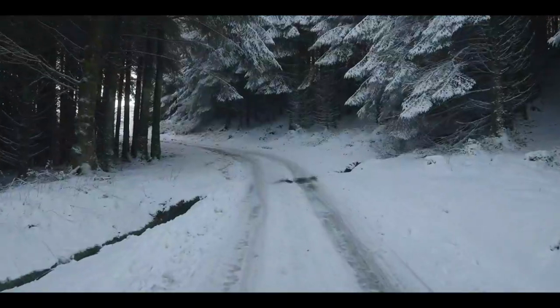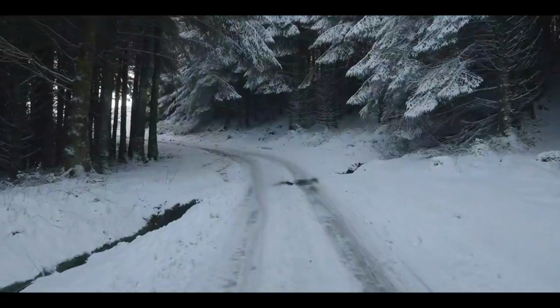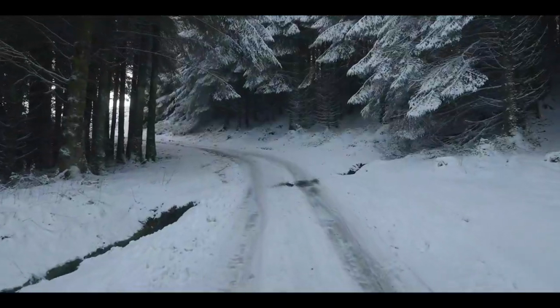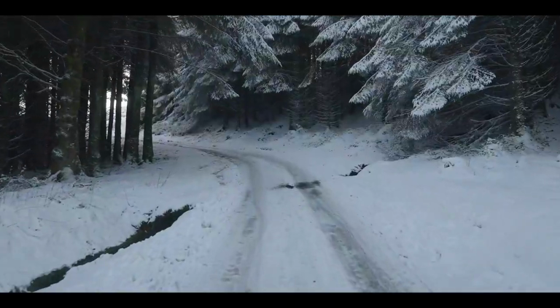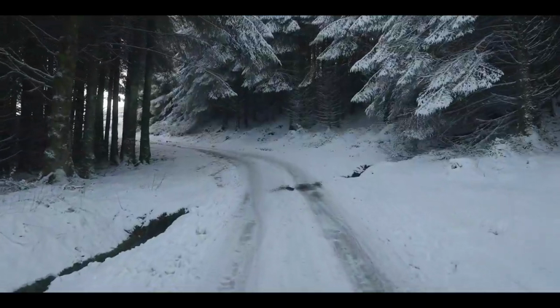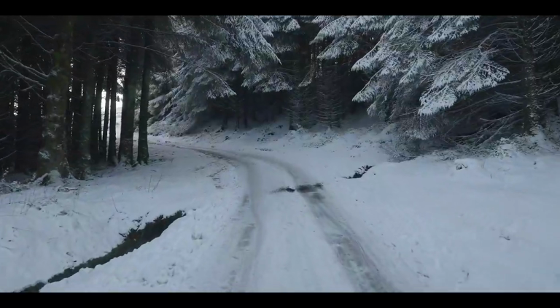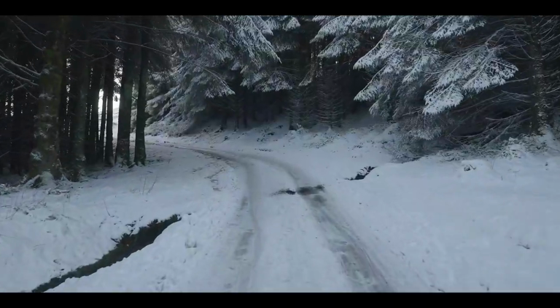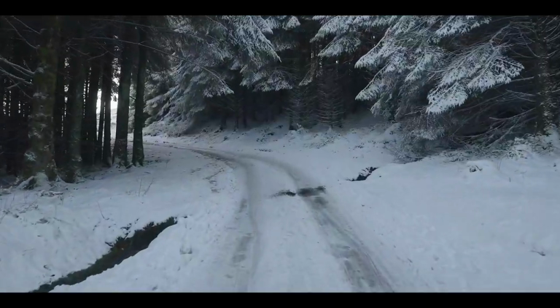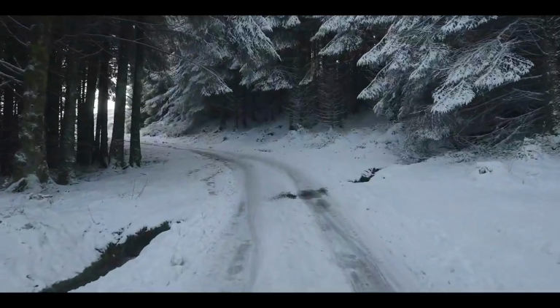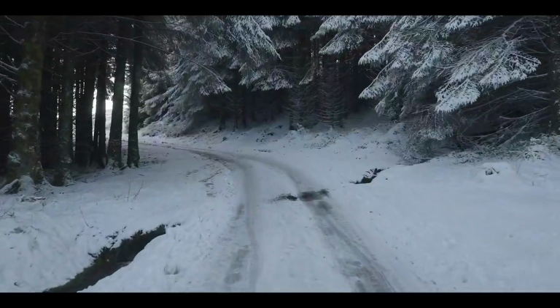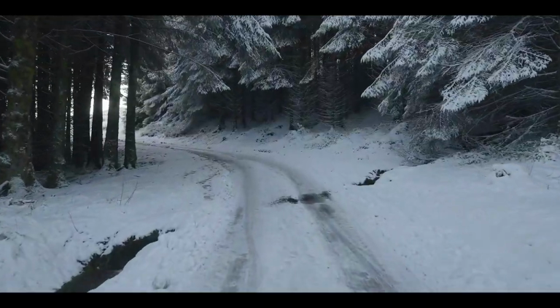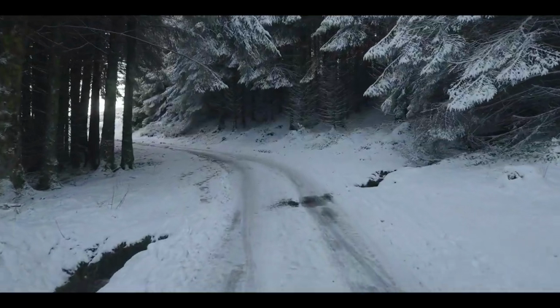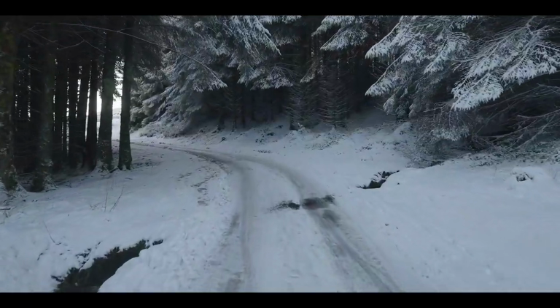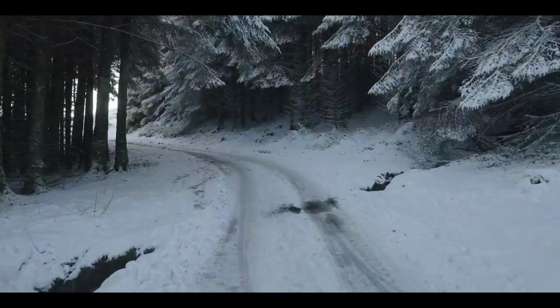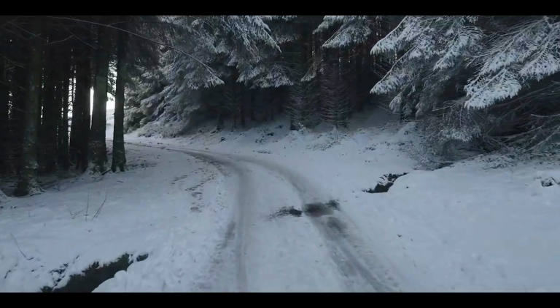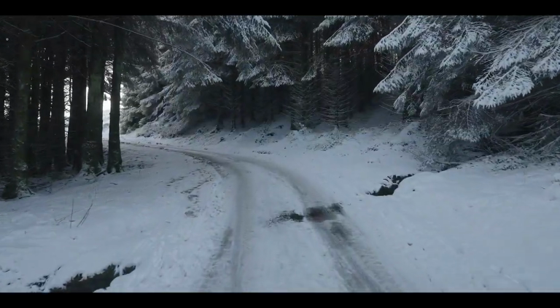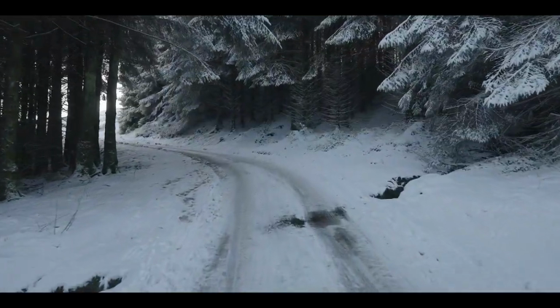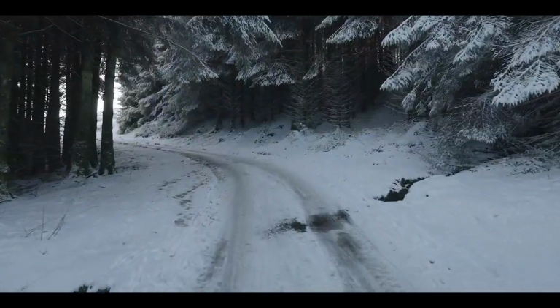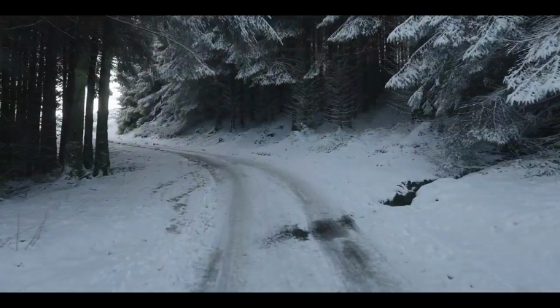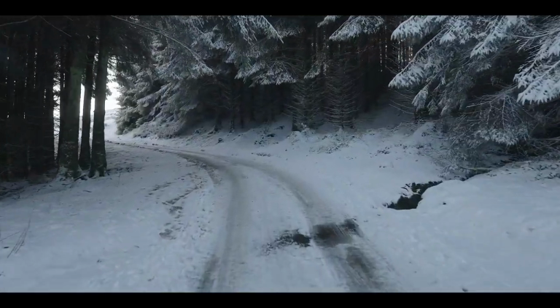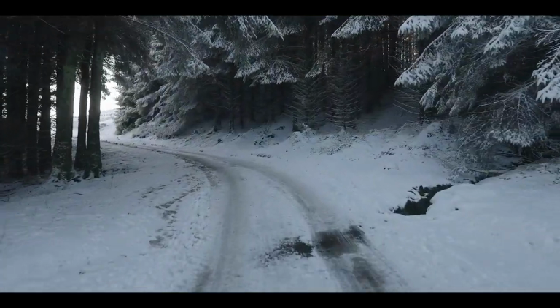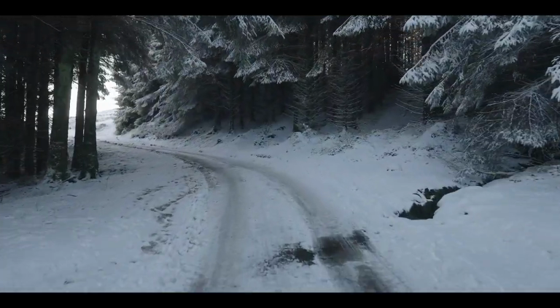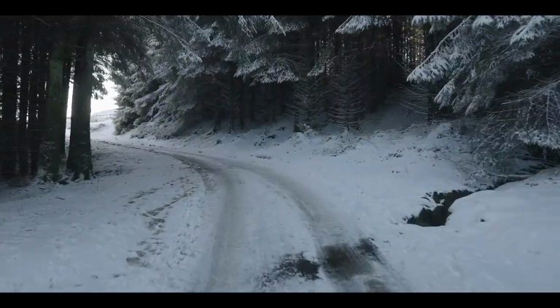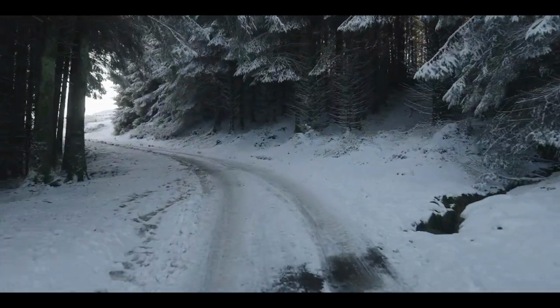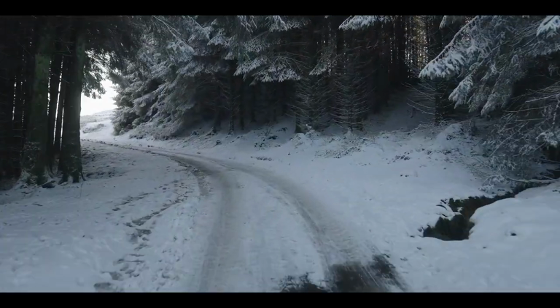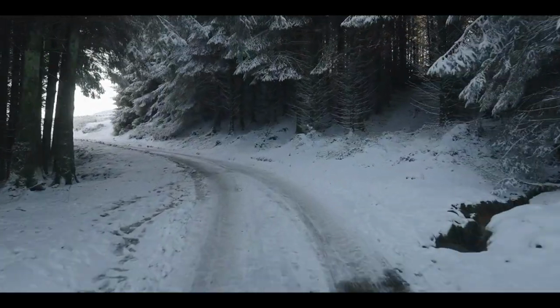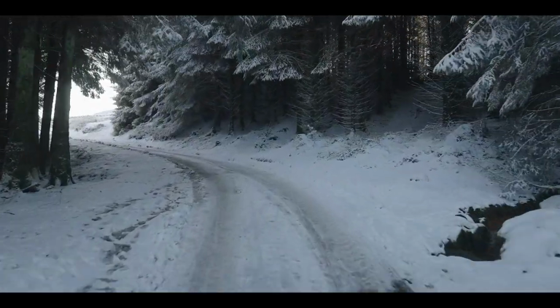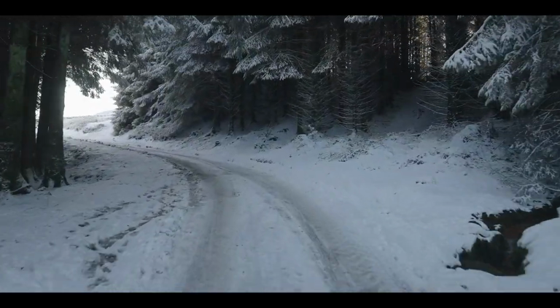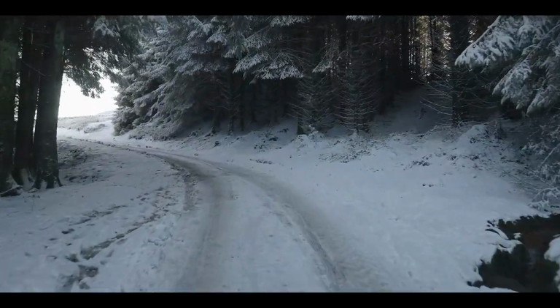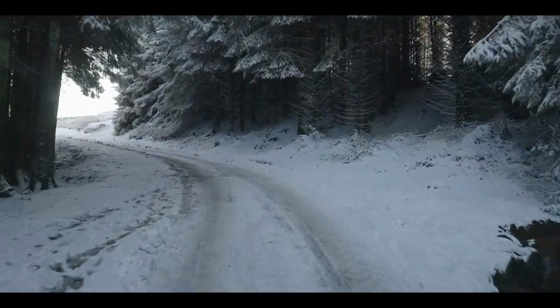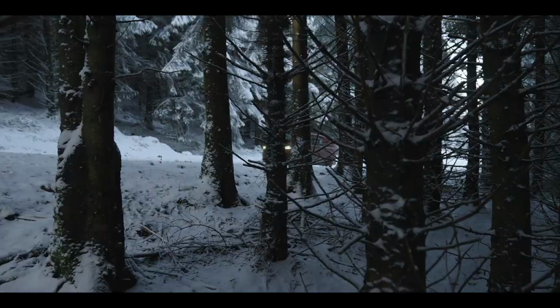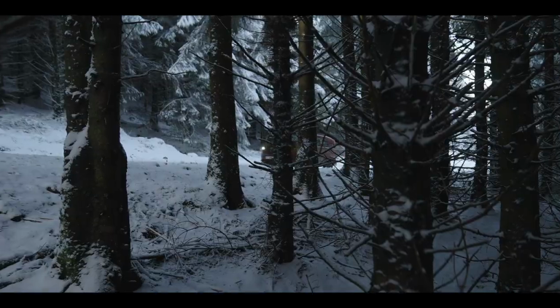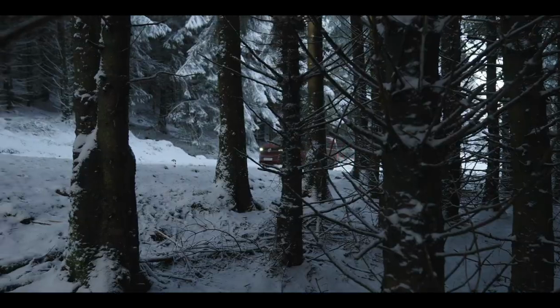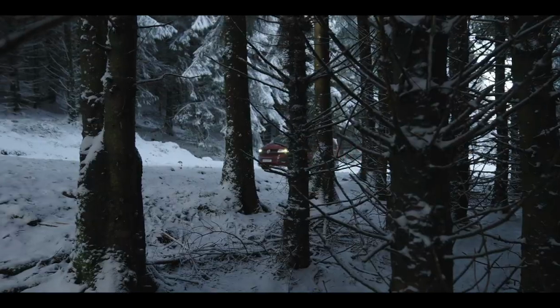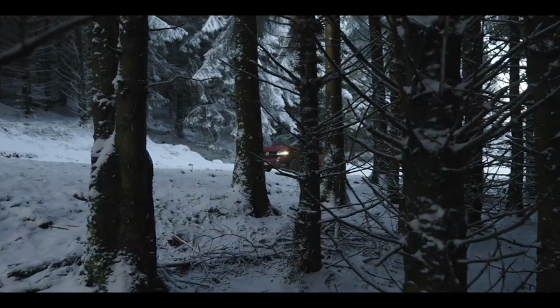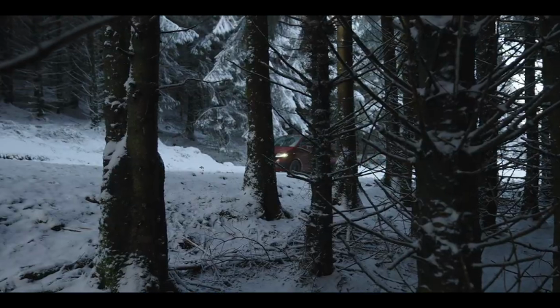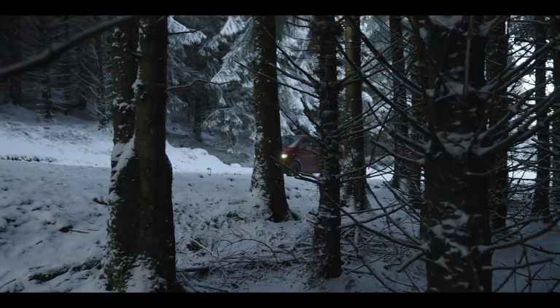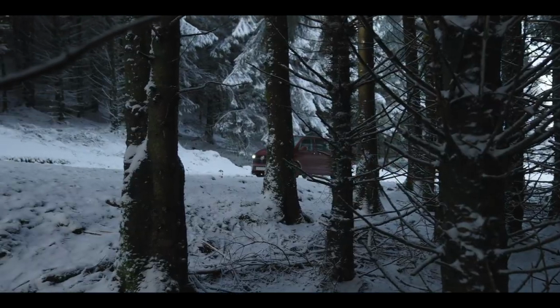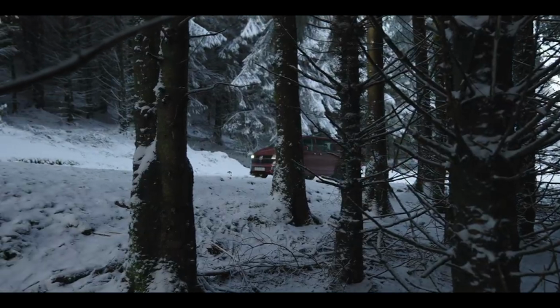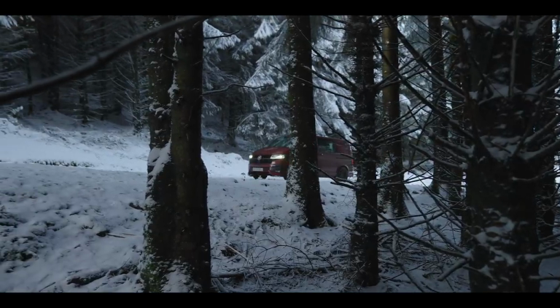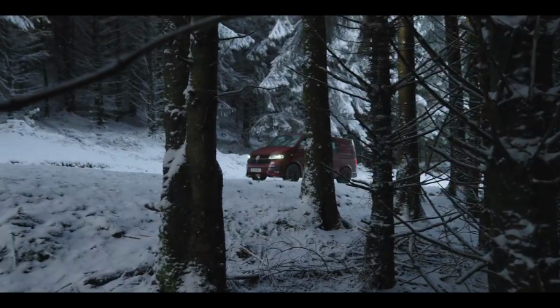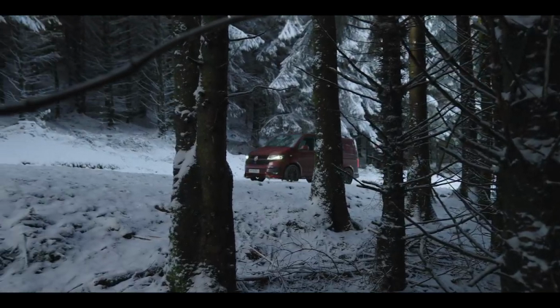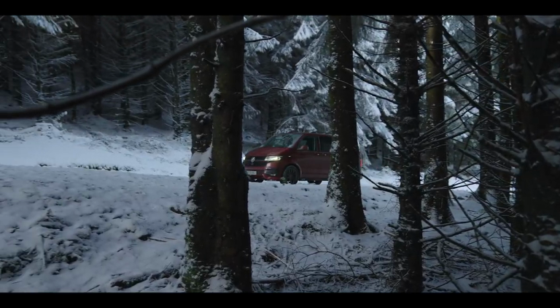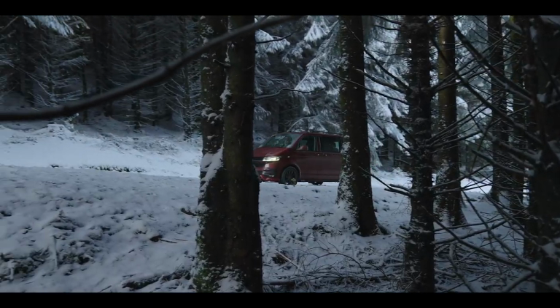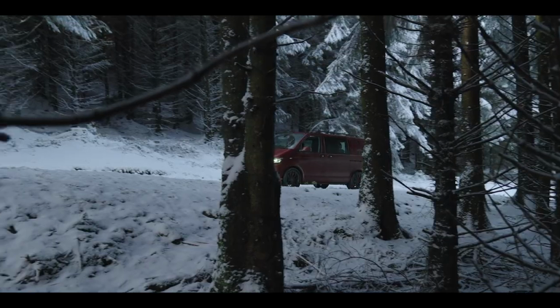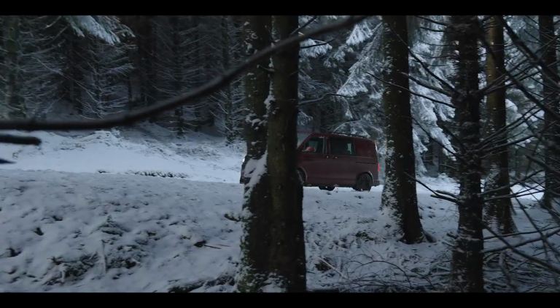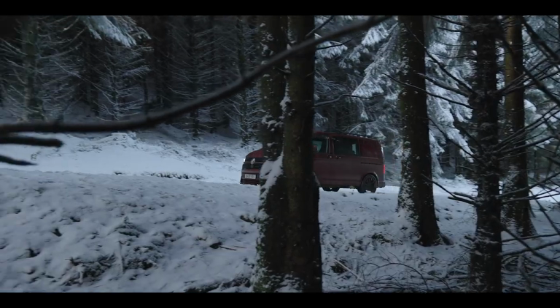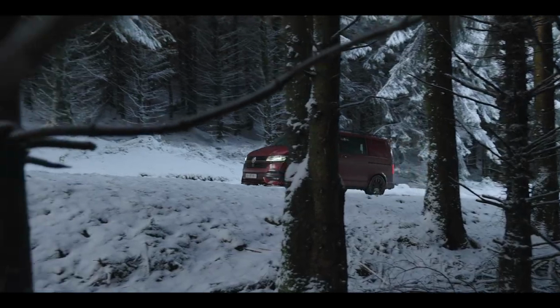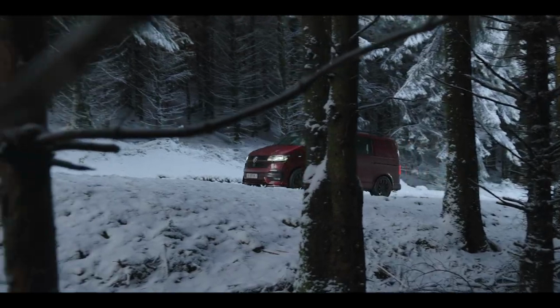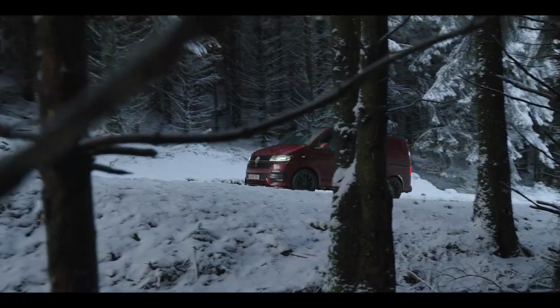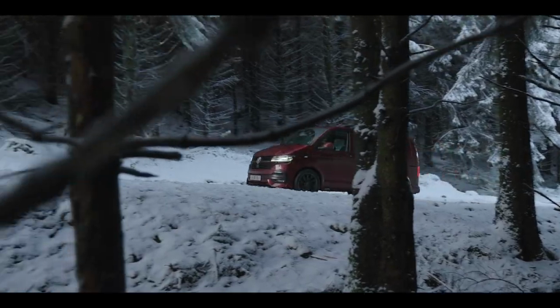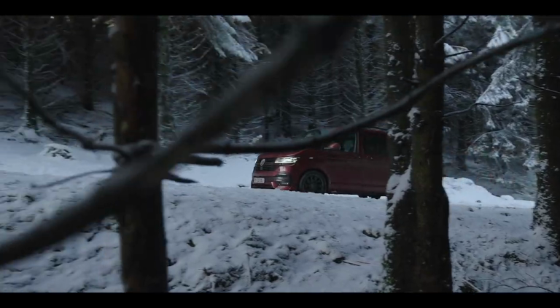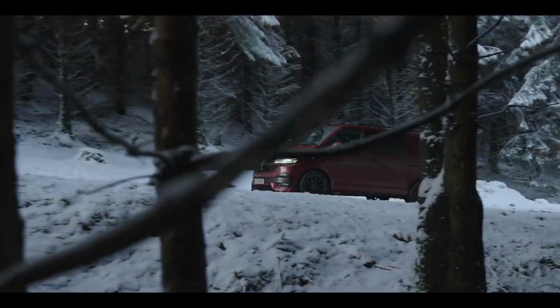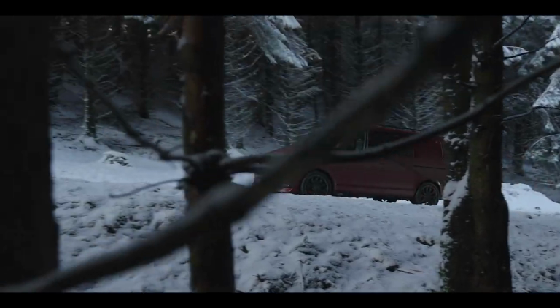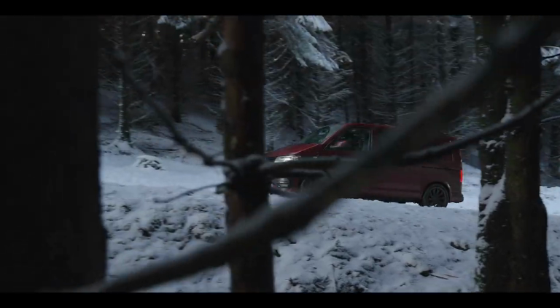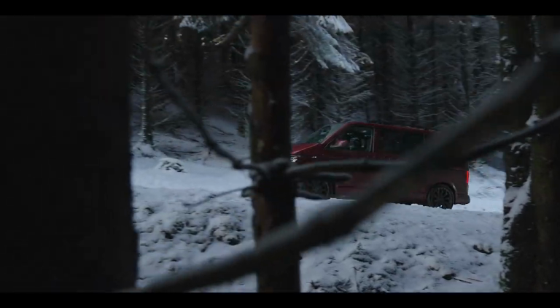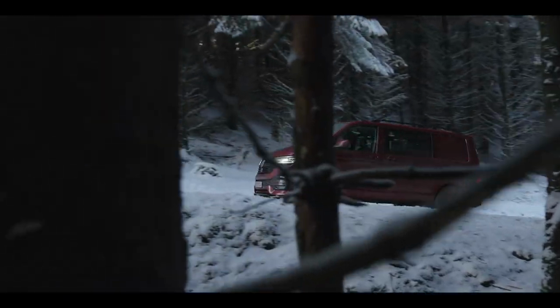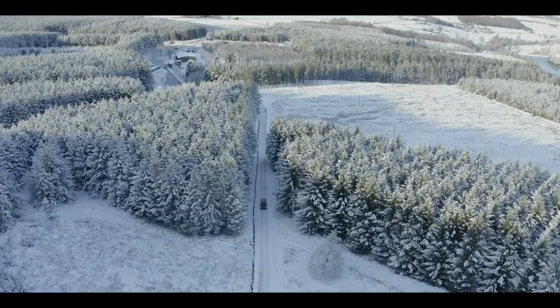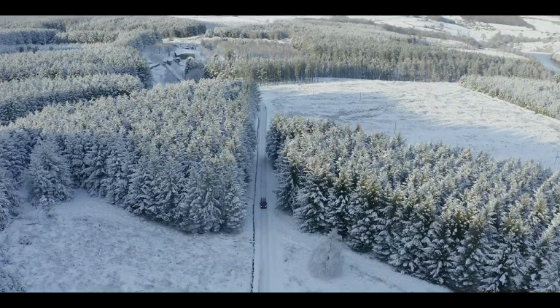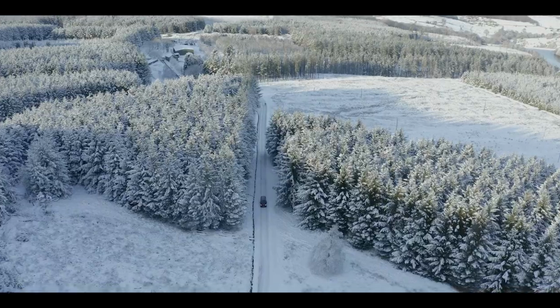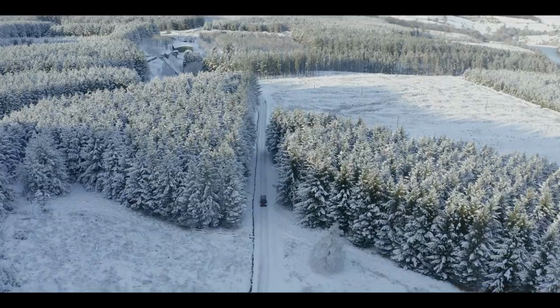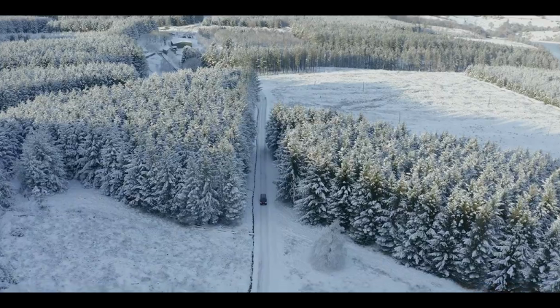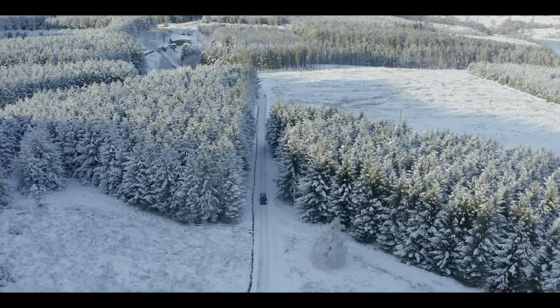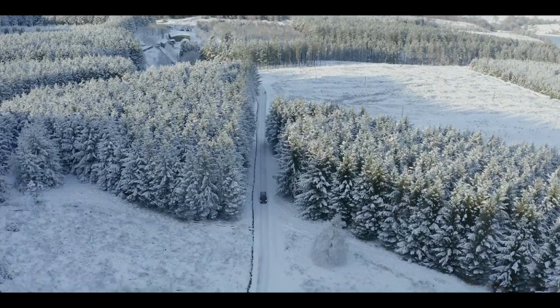I'm genuinely so impressed with how well it's going up. It's just on budget tires.